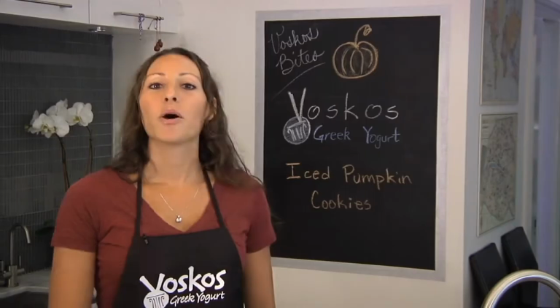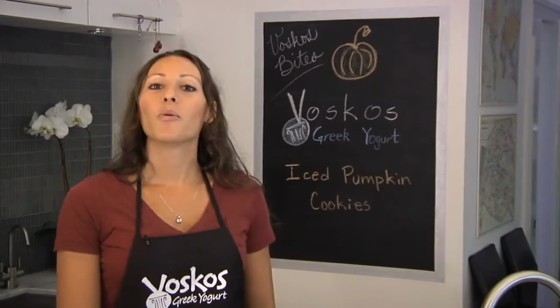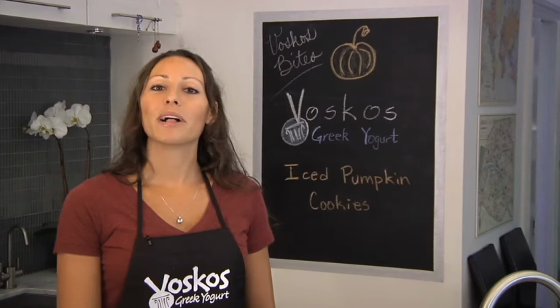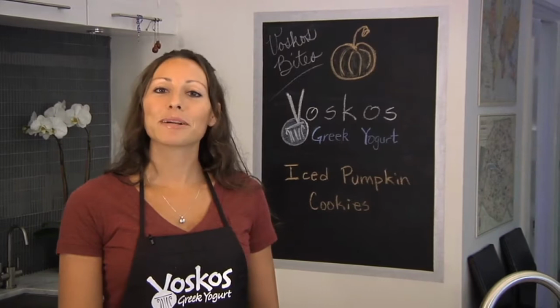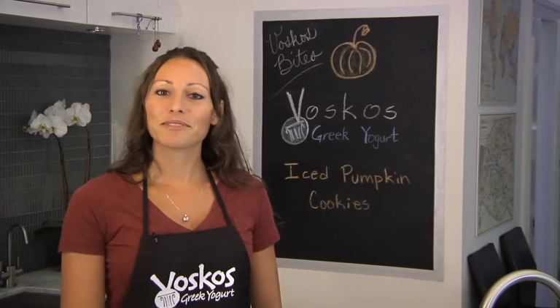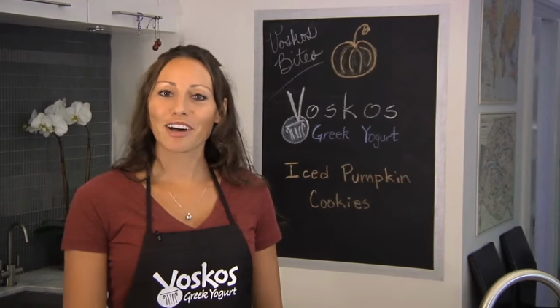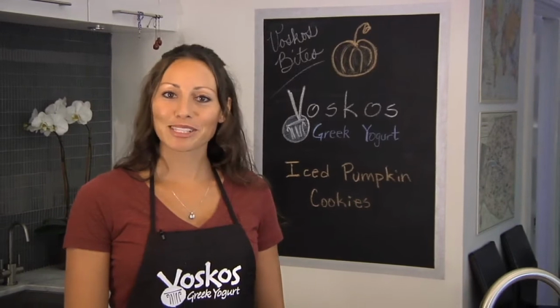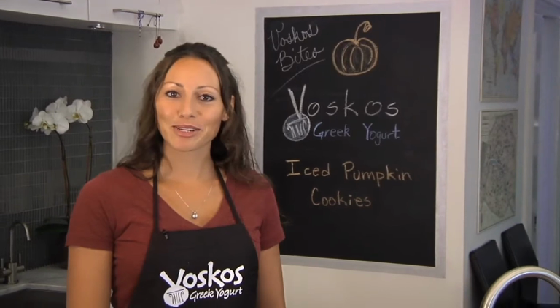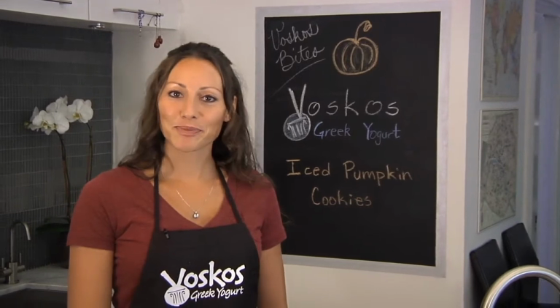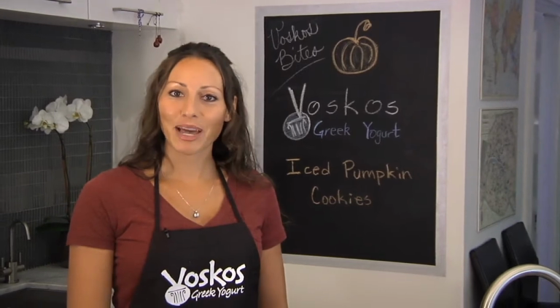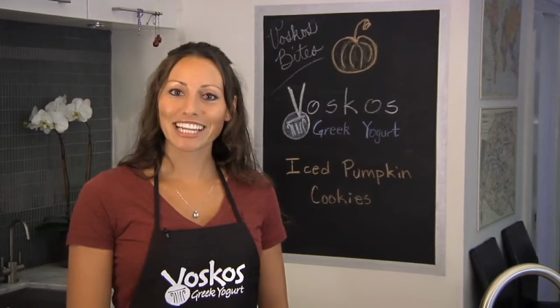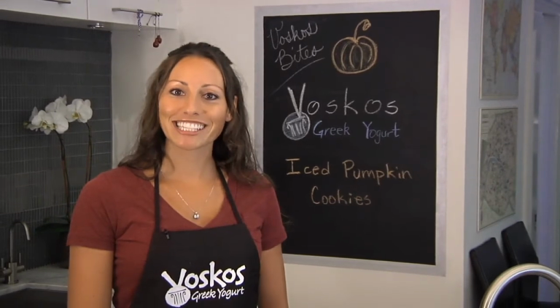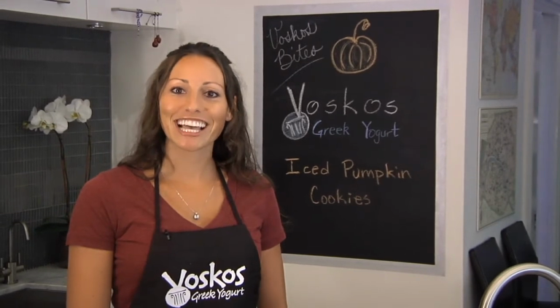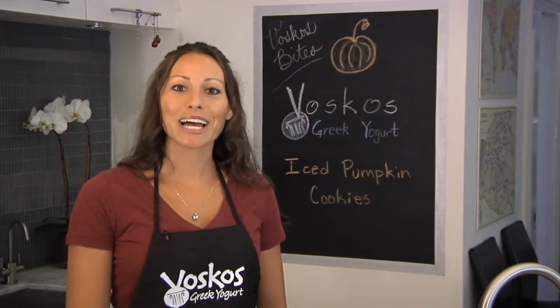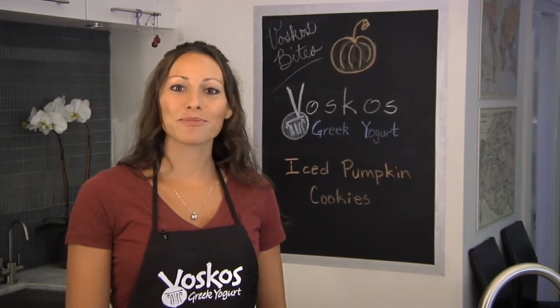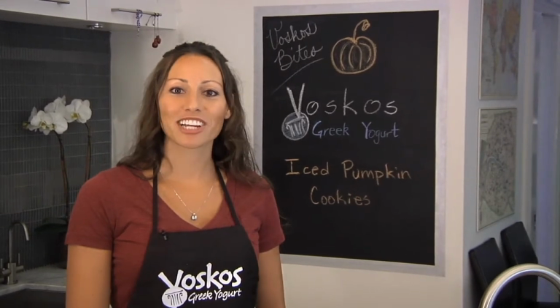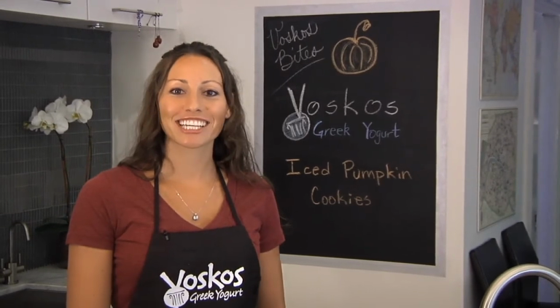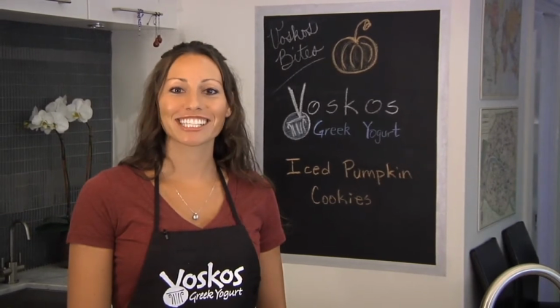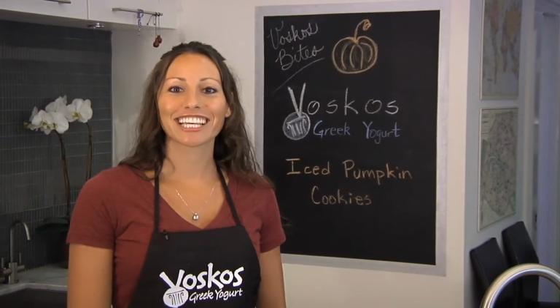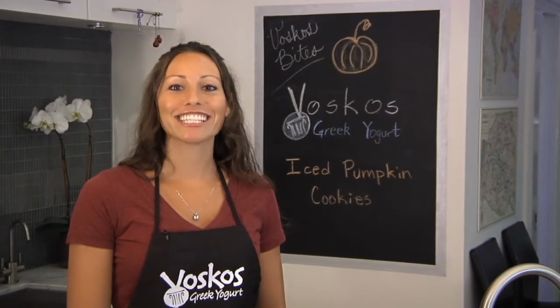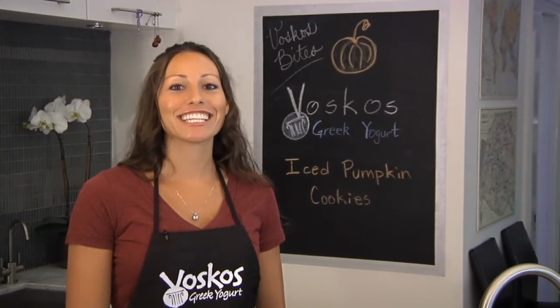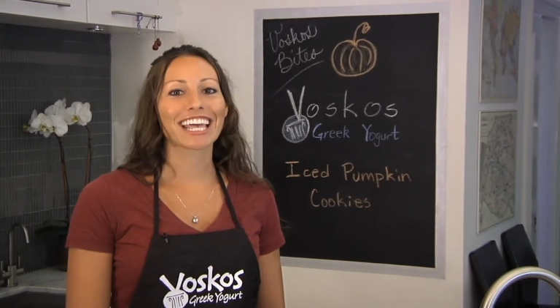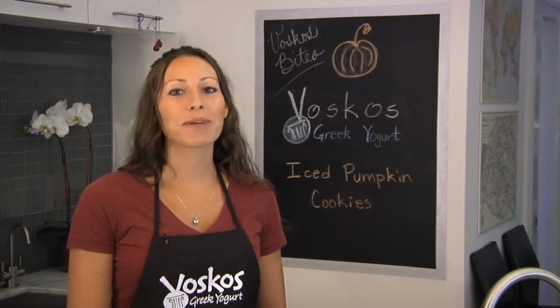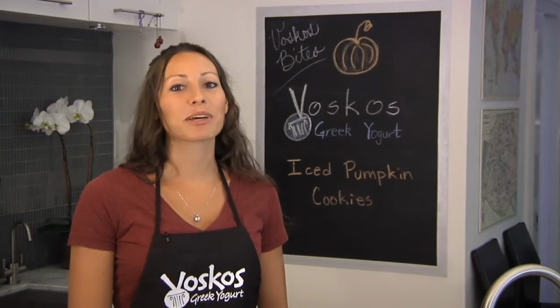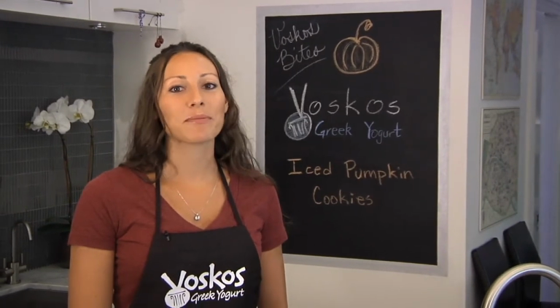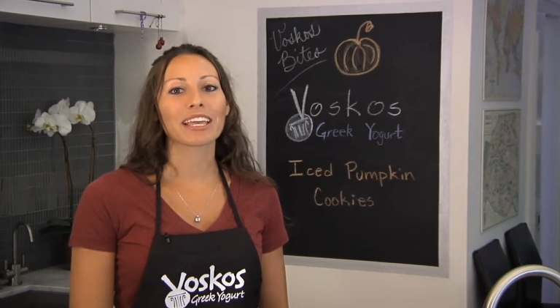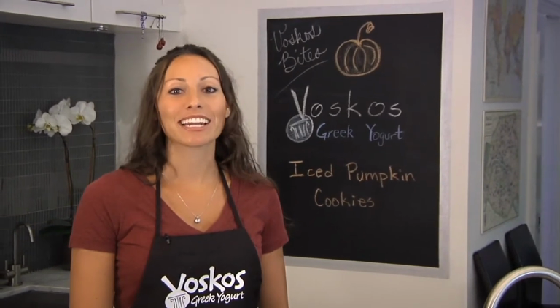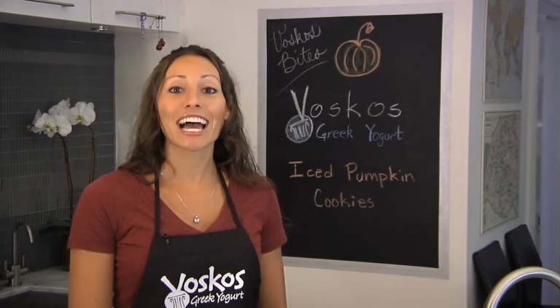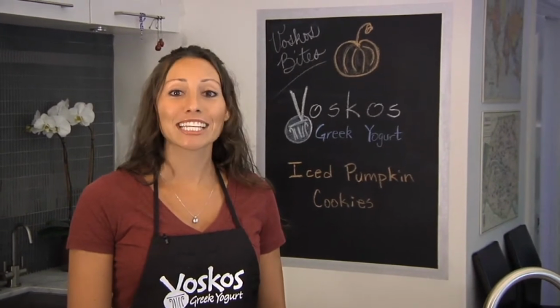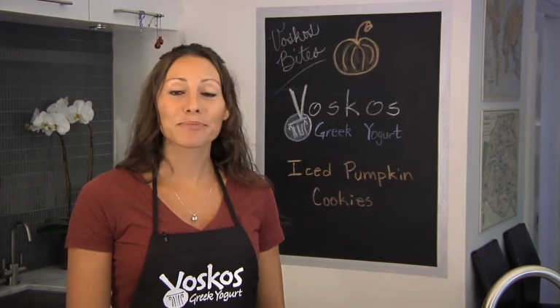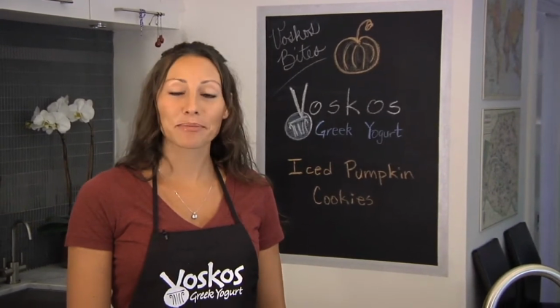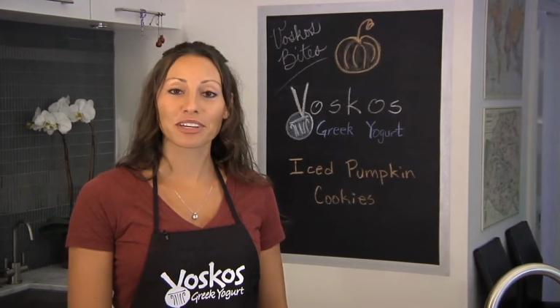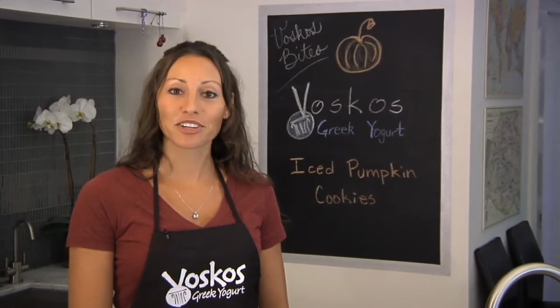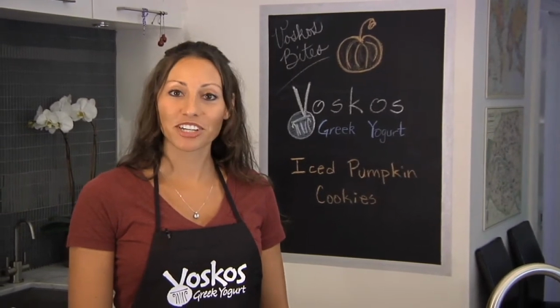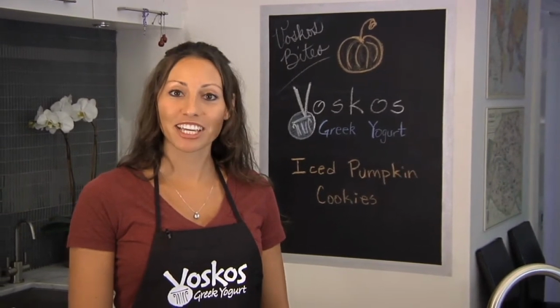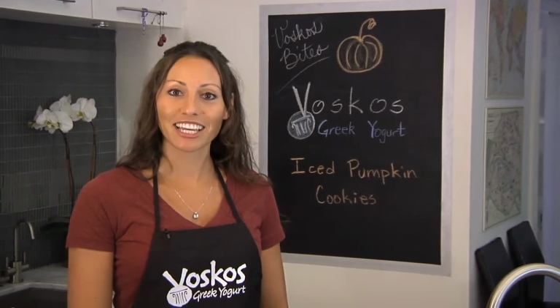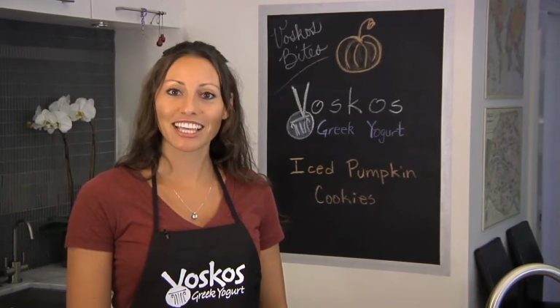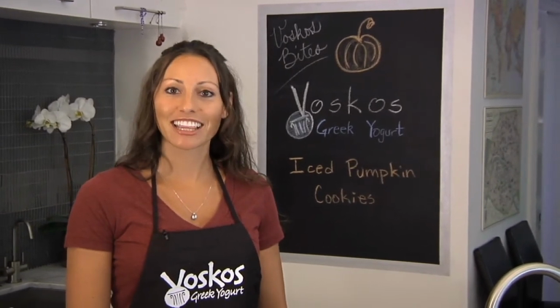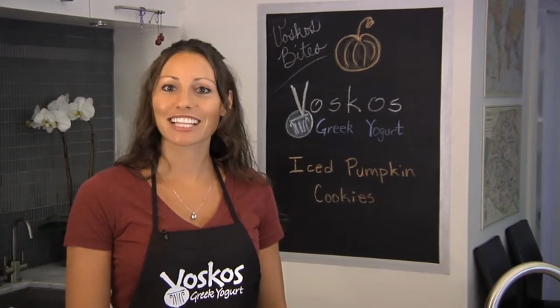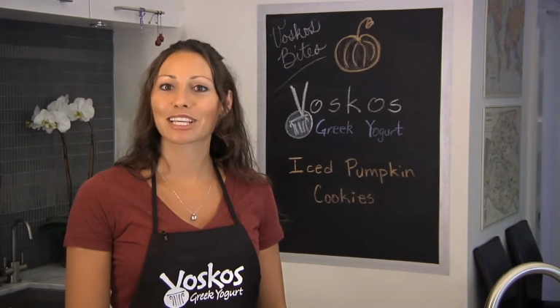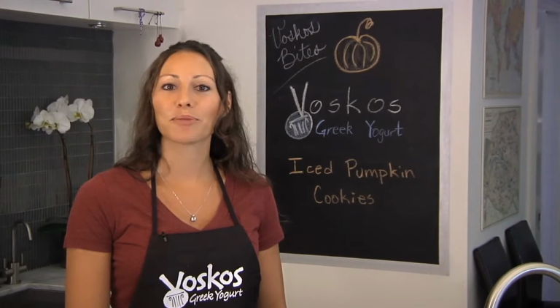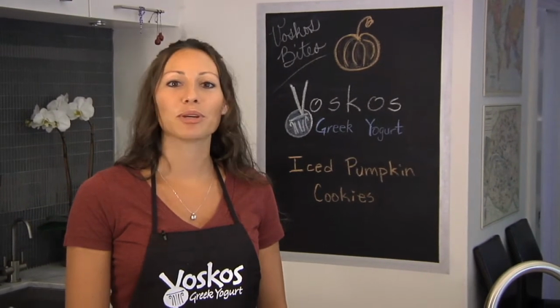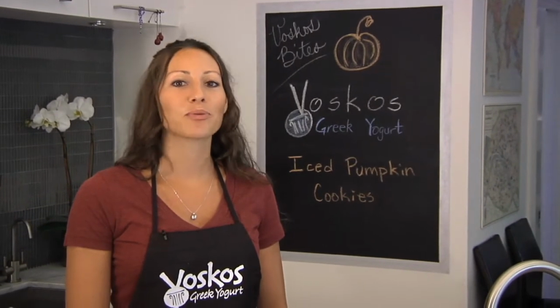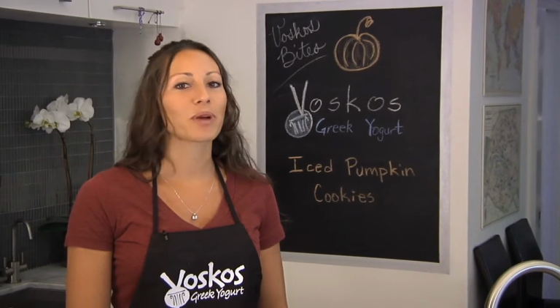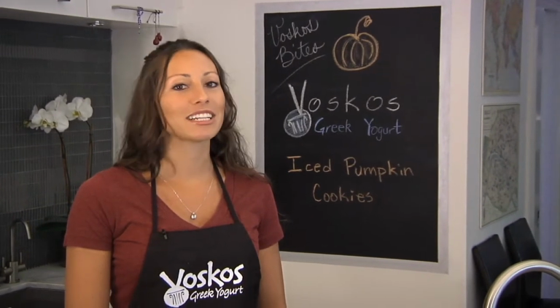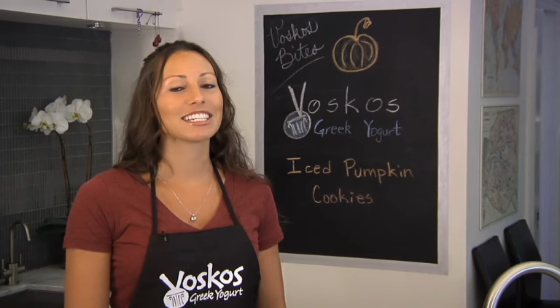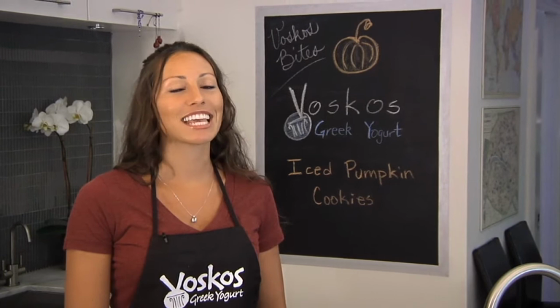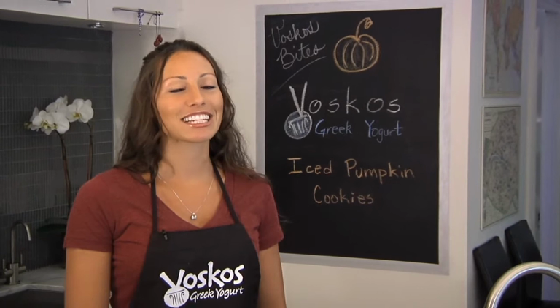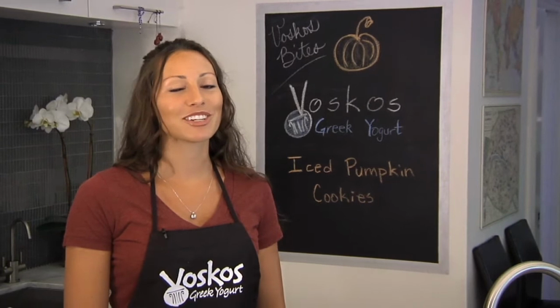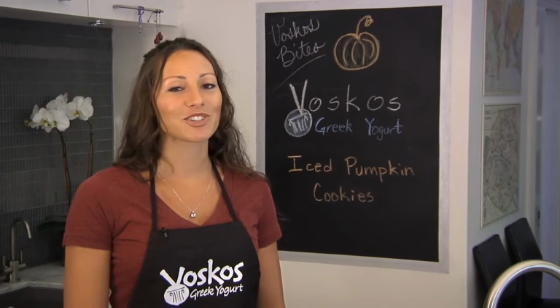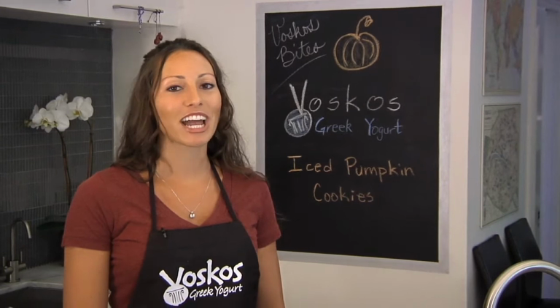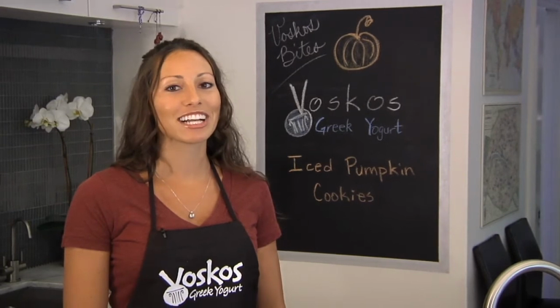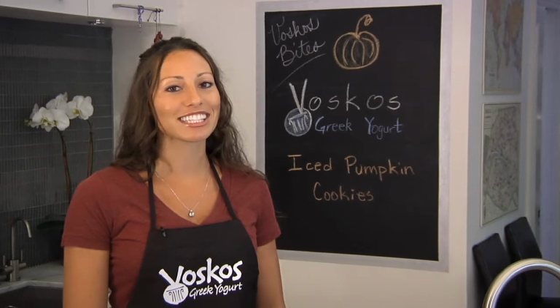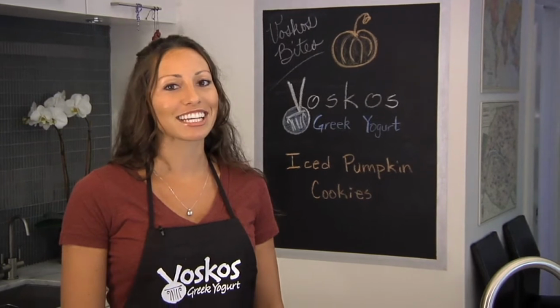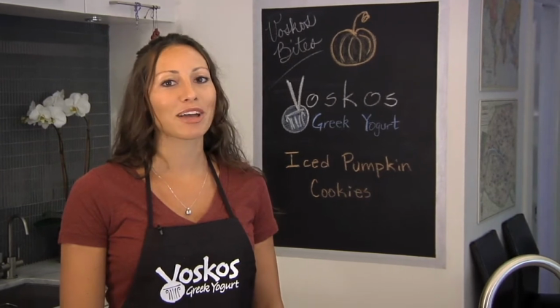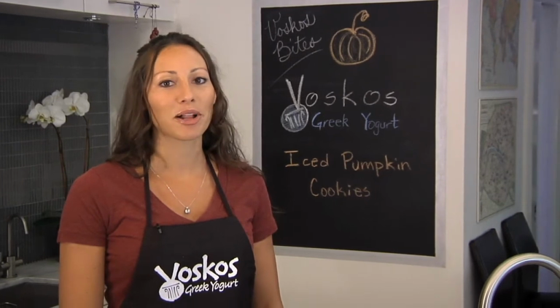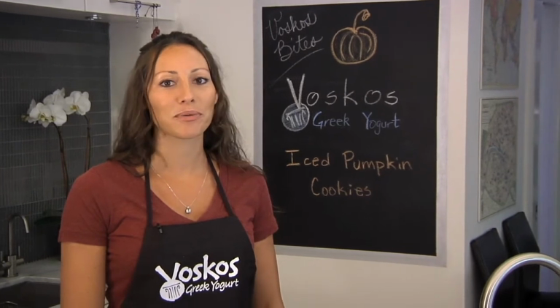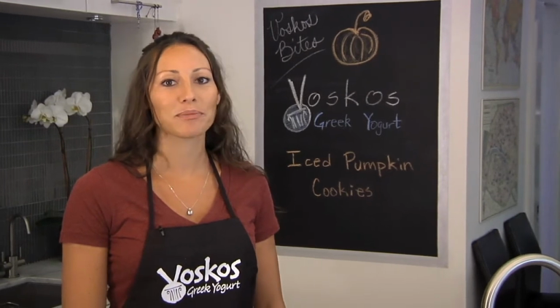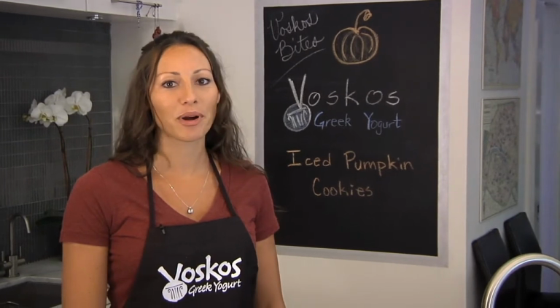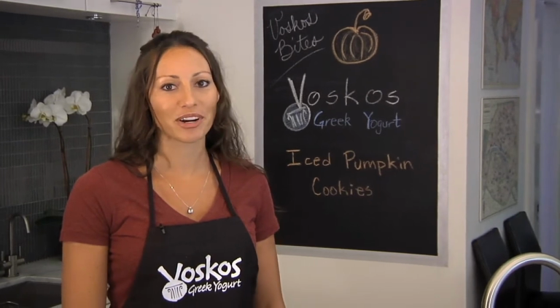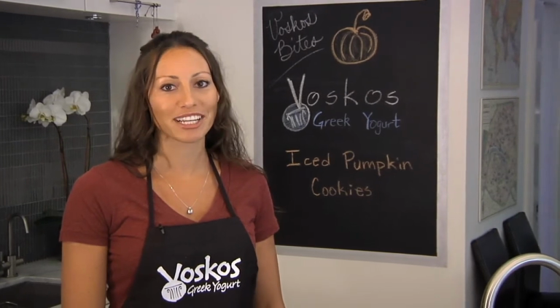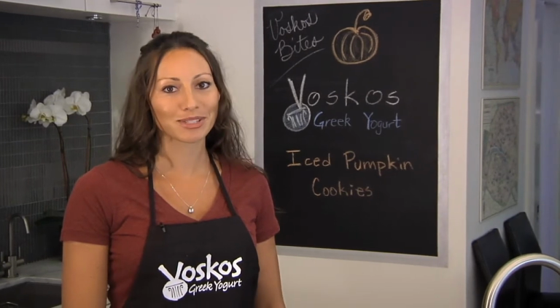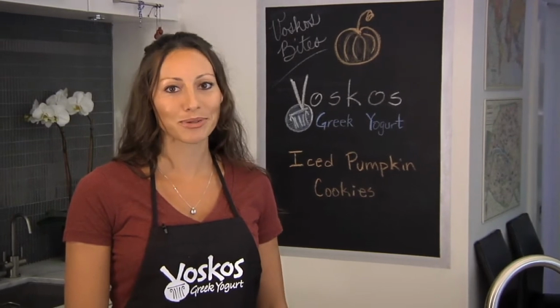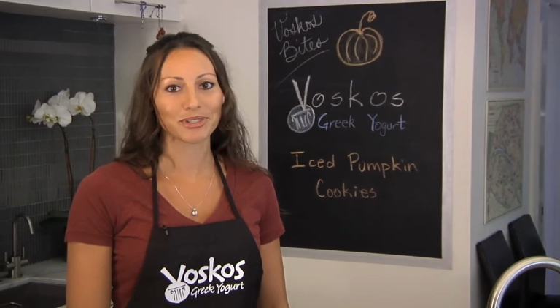Welcome to Bosco's Bites. I'm Jess and today I'm going to make an iced pumpkin cookie that's going to be great to take to your child's next Halloween party at school.